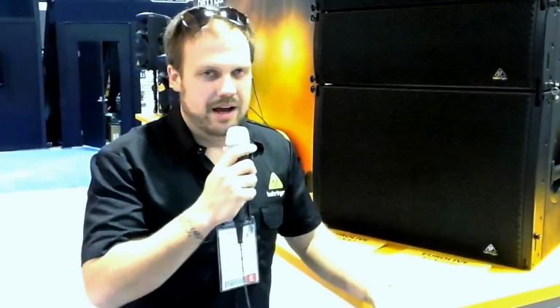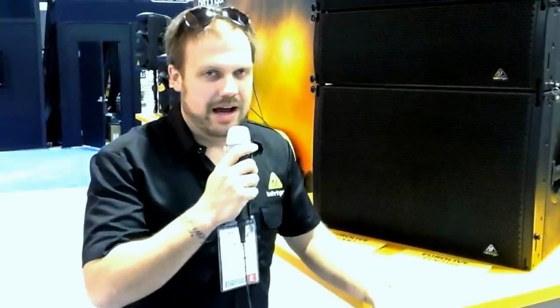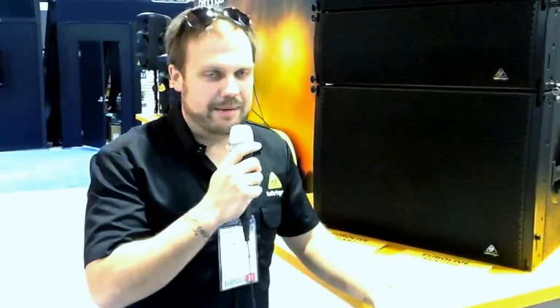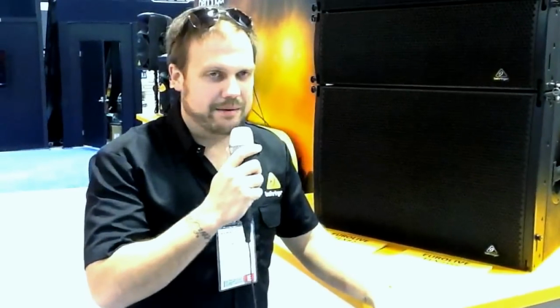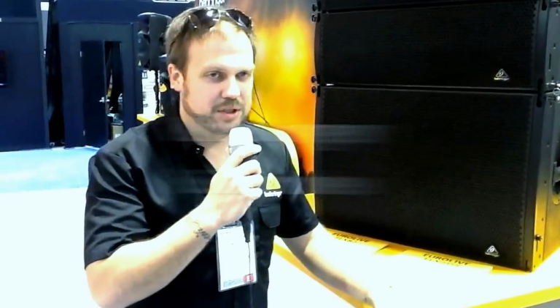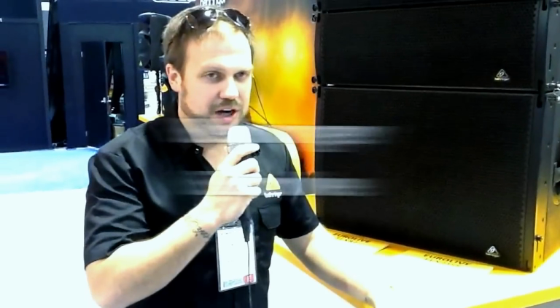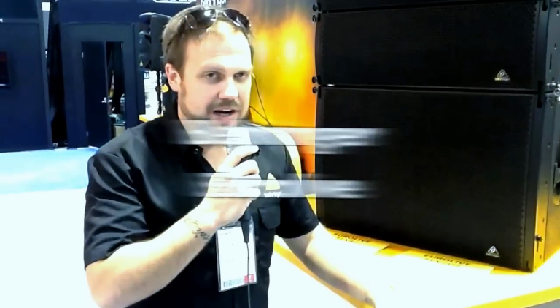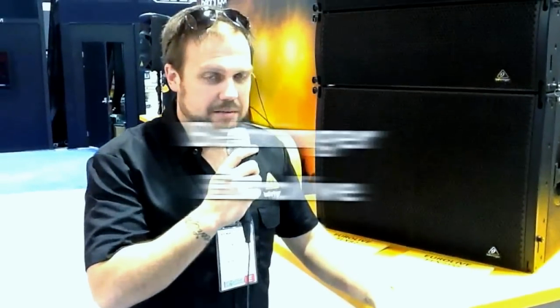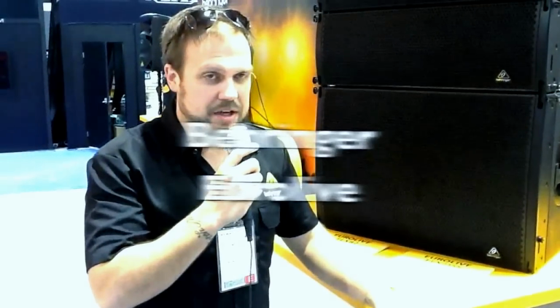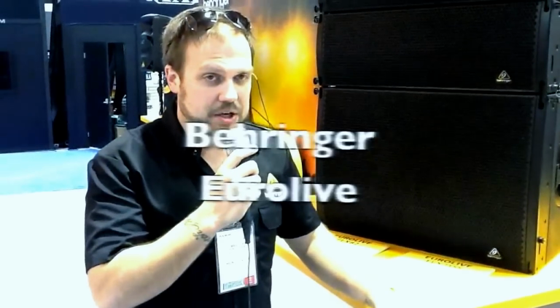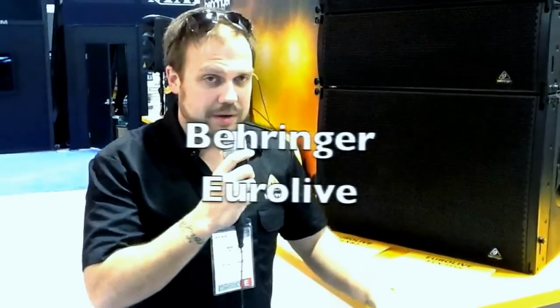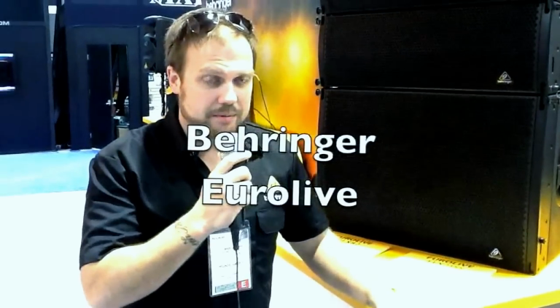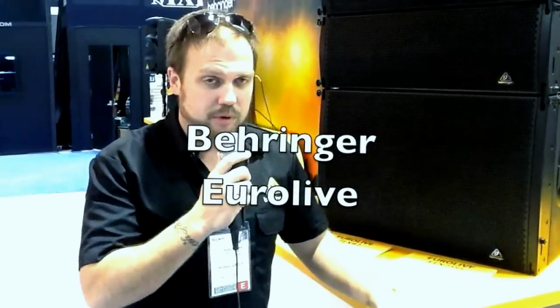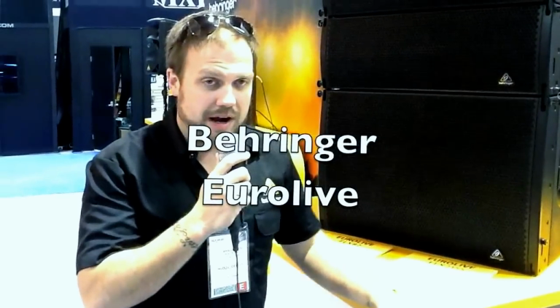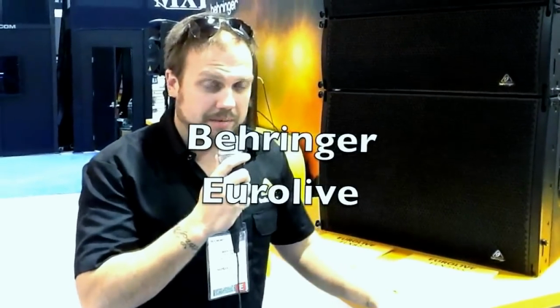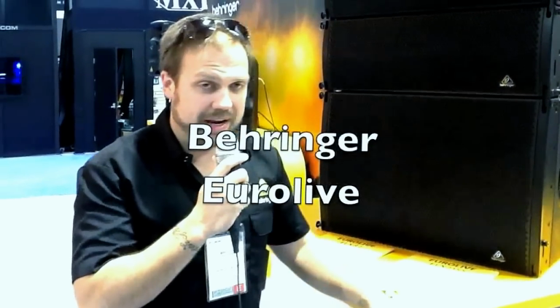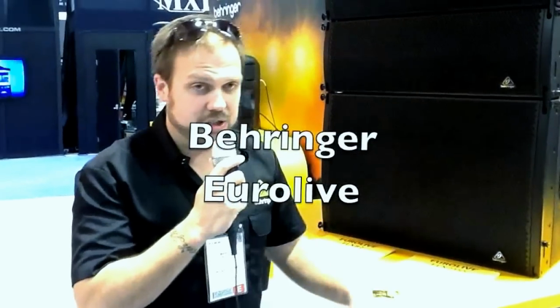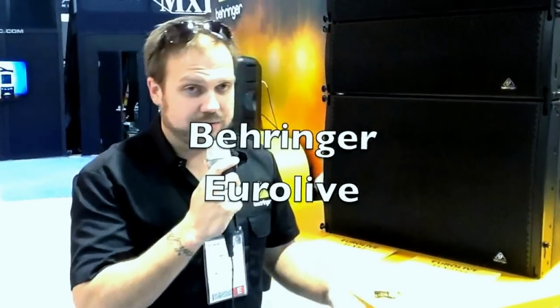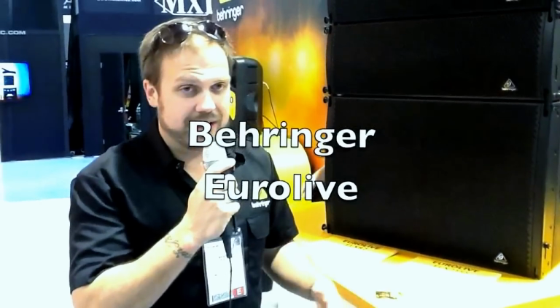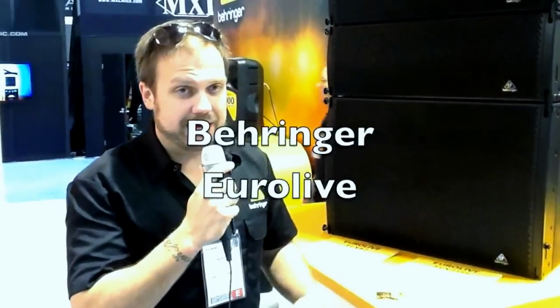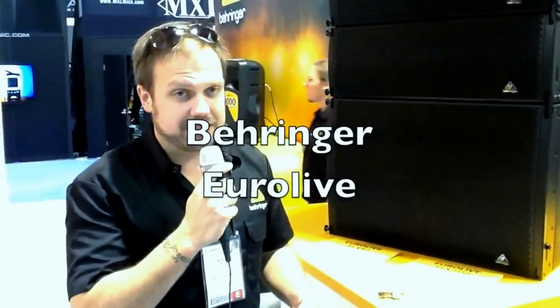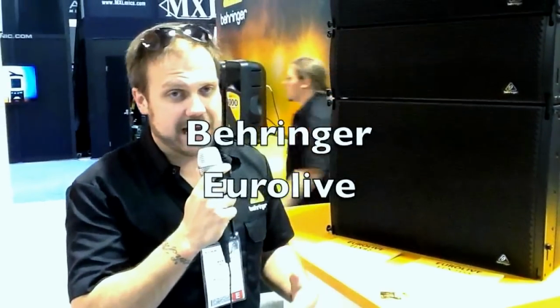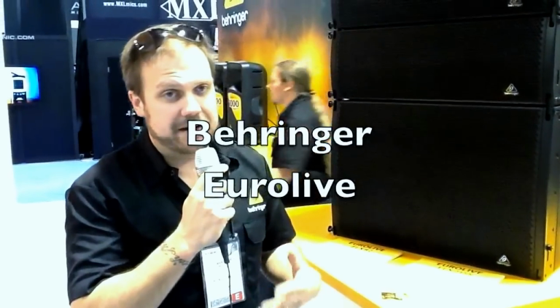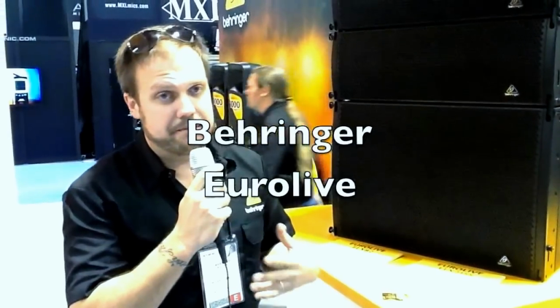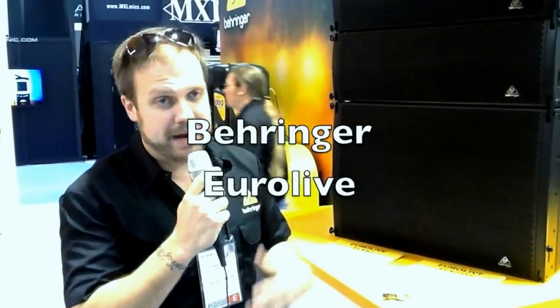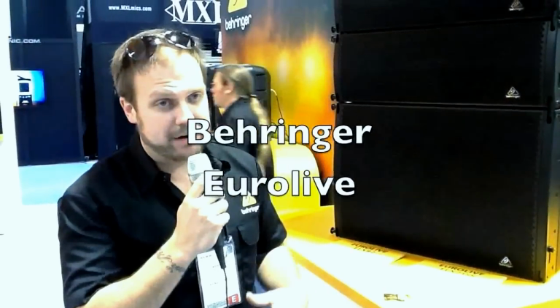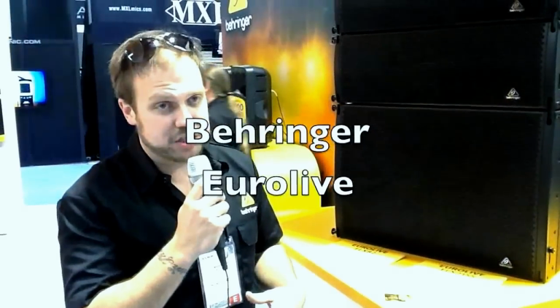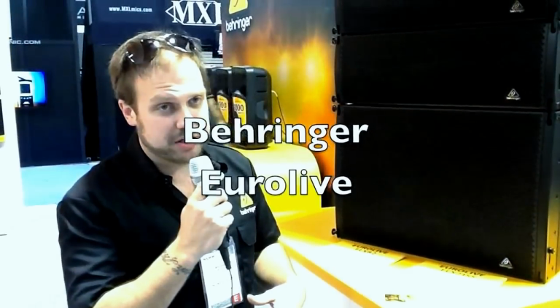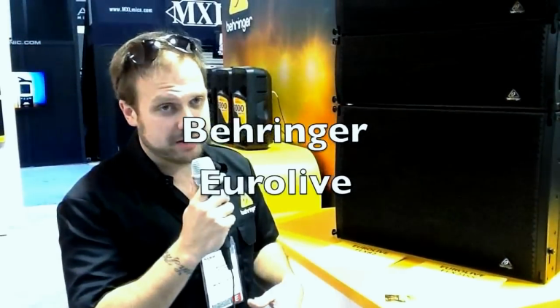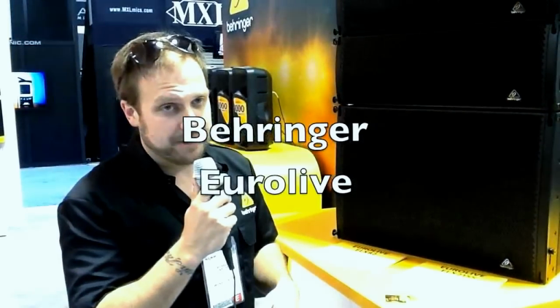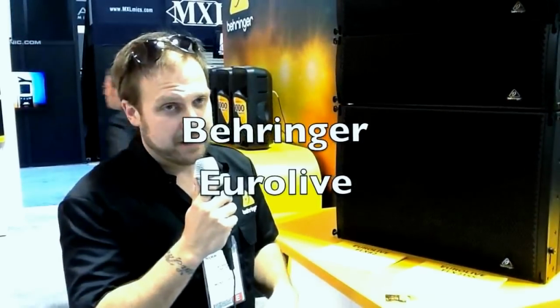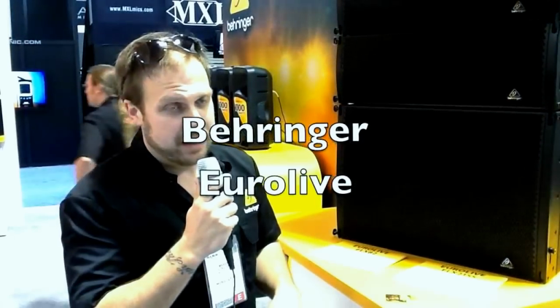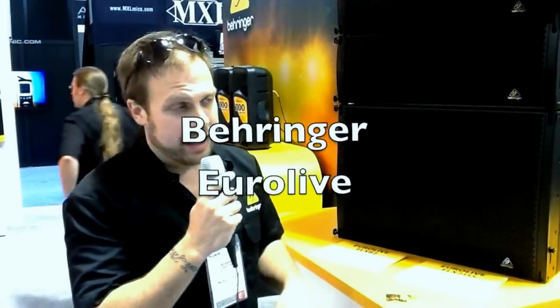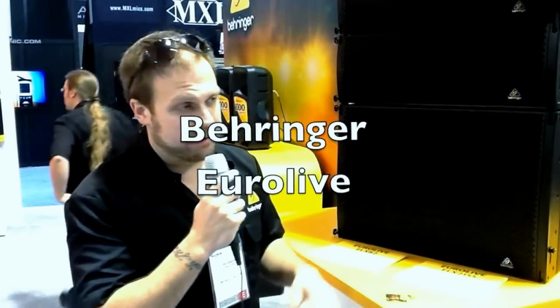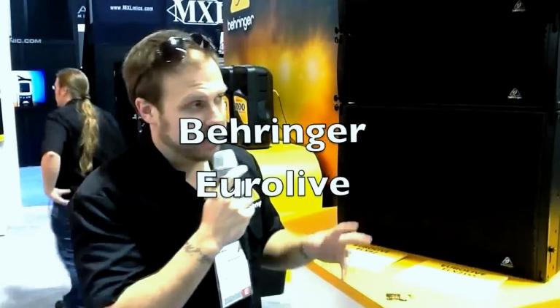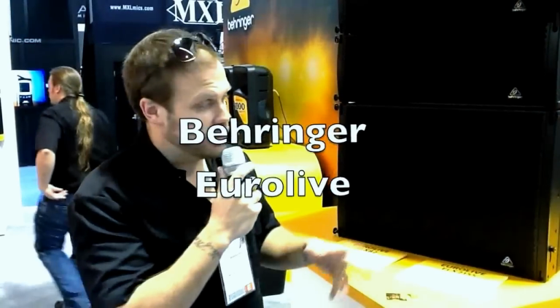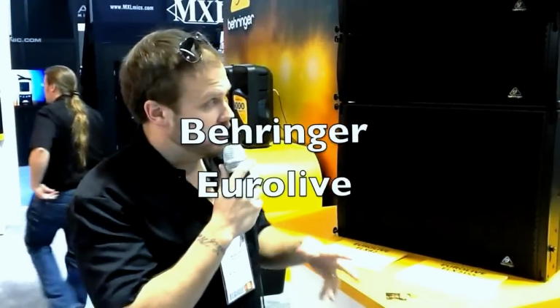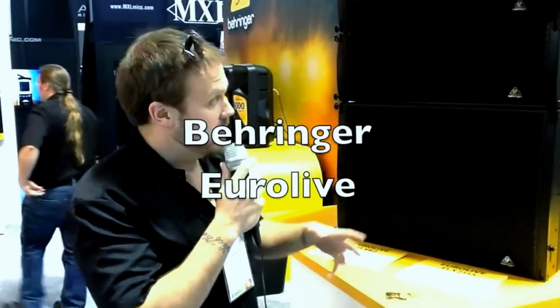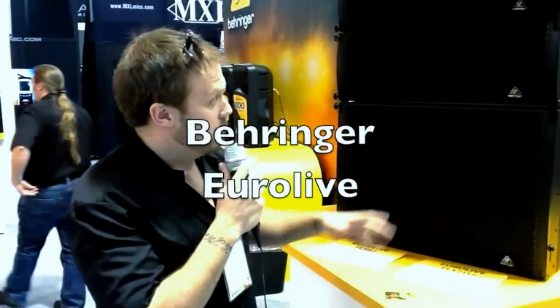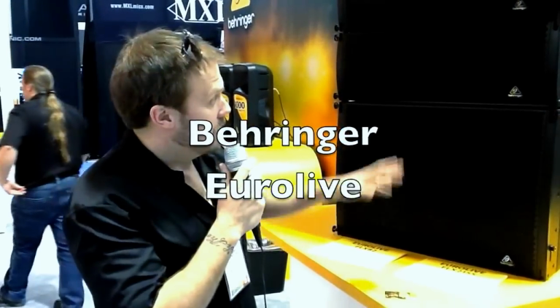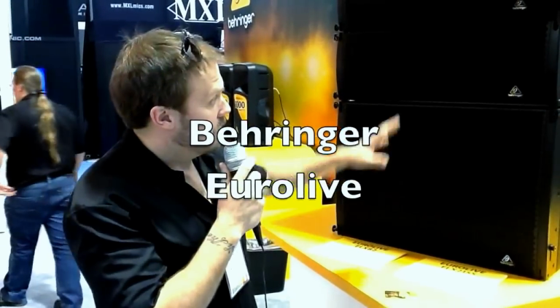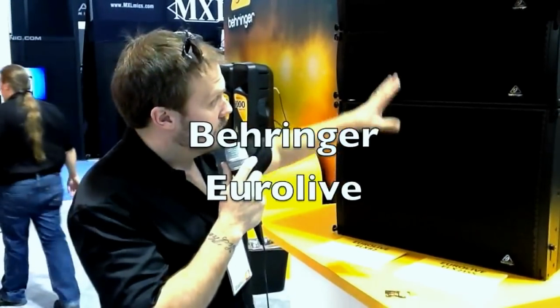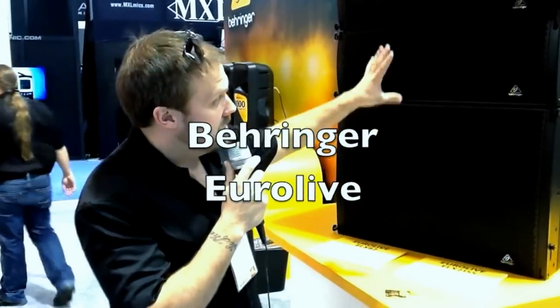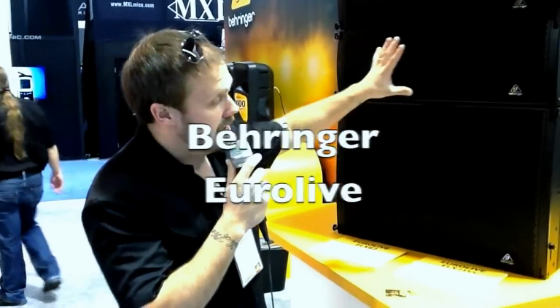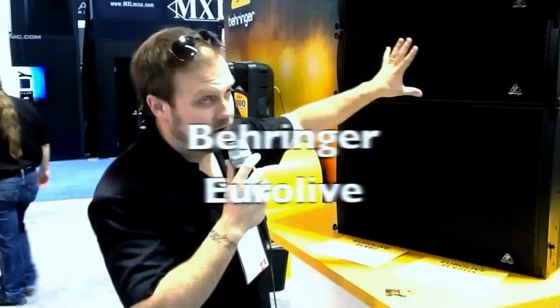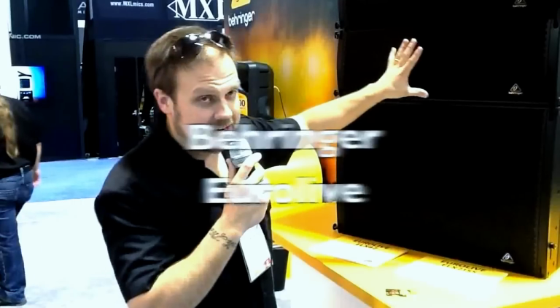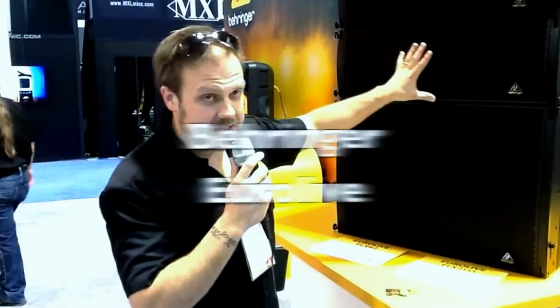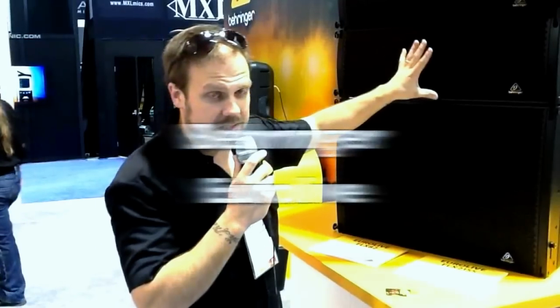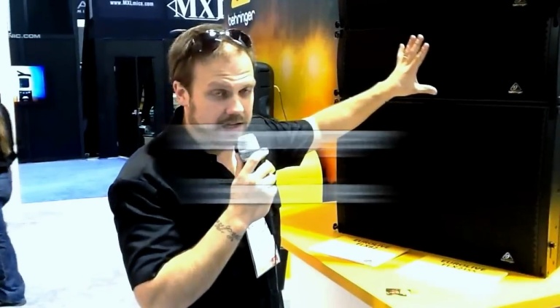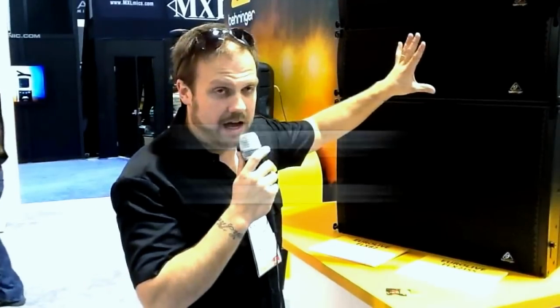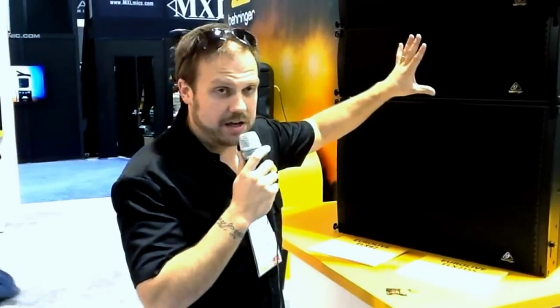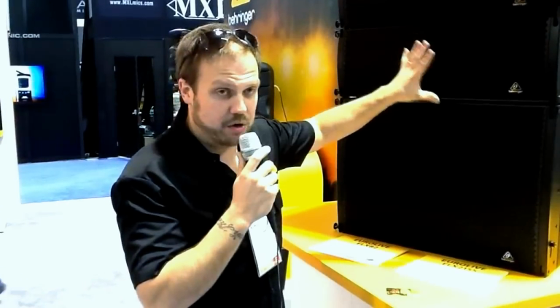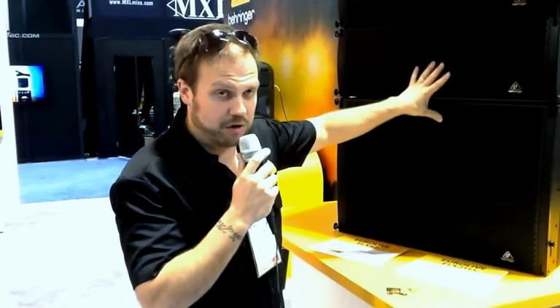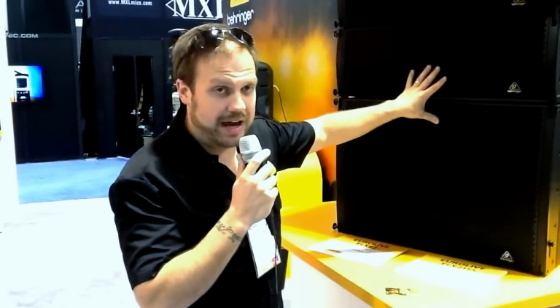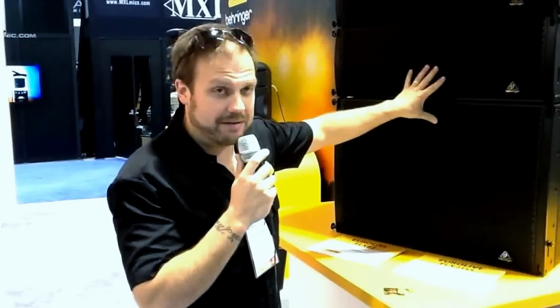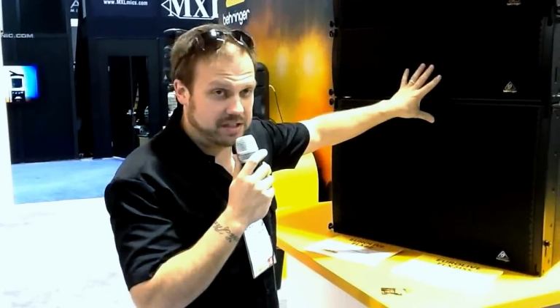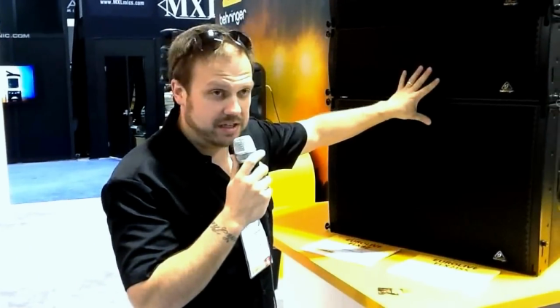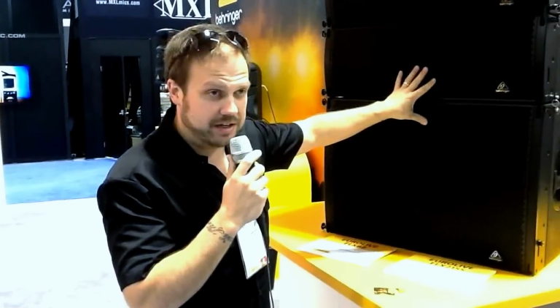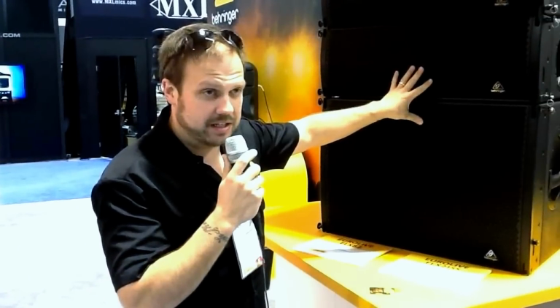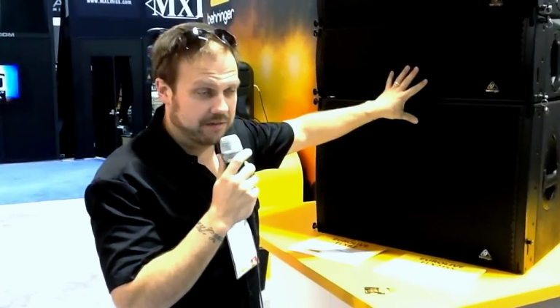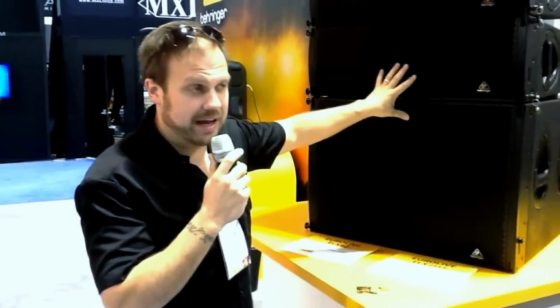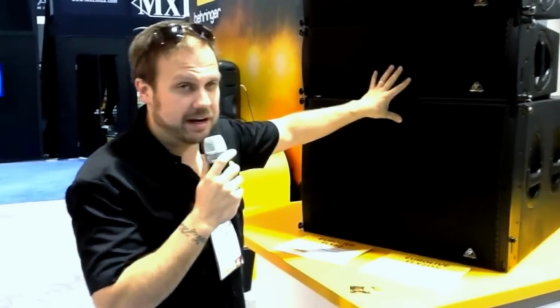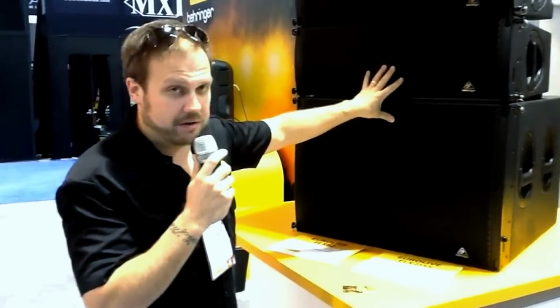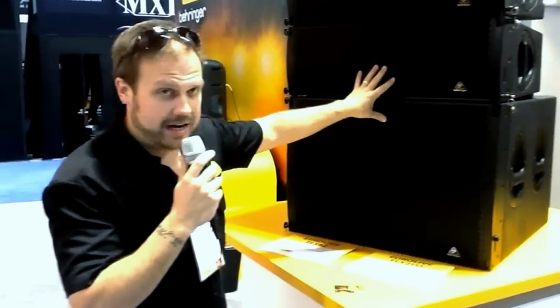Hi, my name is Jonathan McKeown. I'm the product manager for LiveSound at Behringer, and I'm talking to you today about our ELX EuroLive series of line arrays.